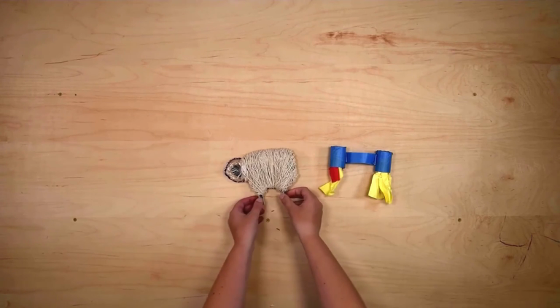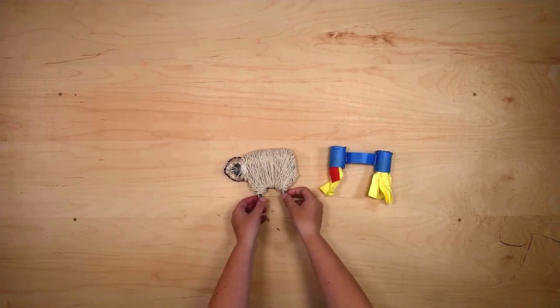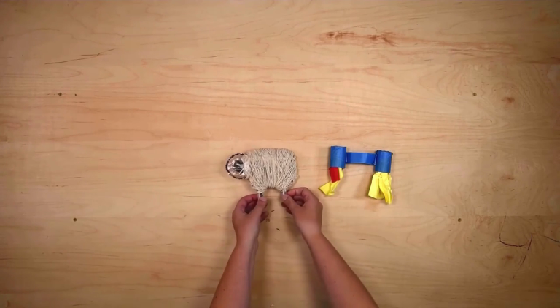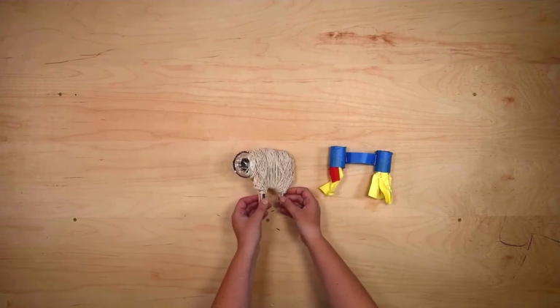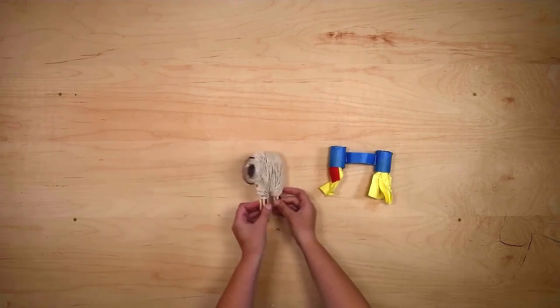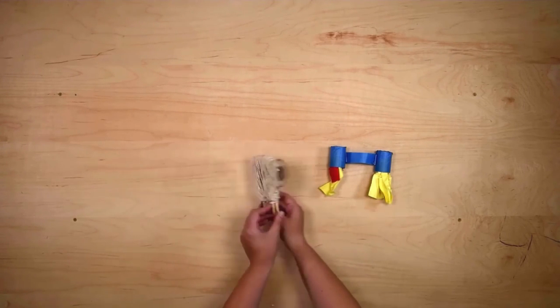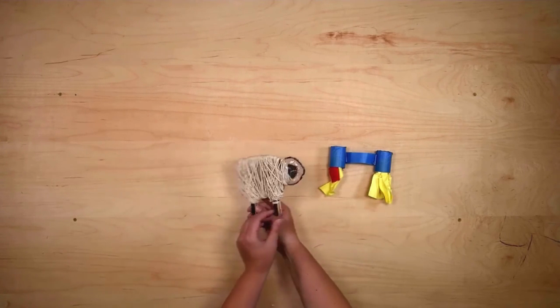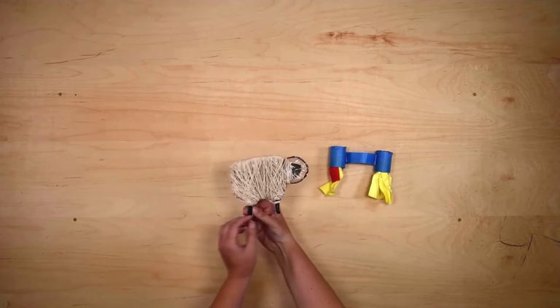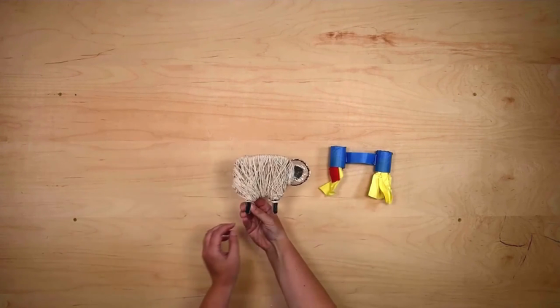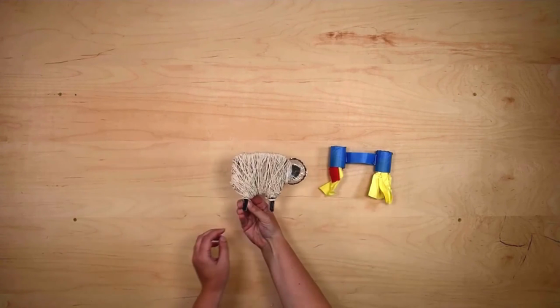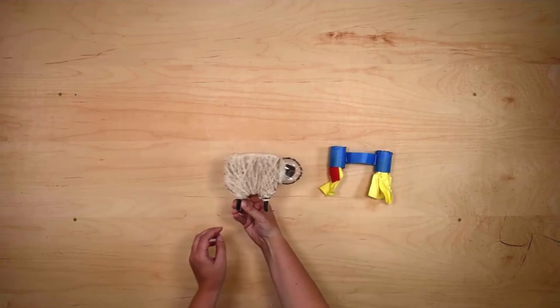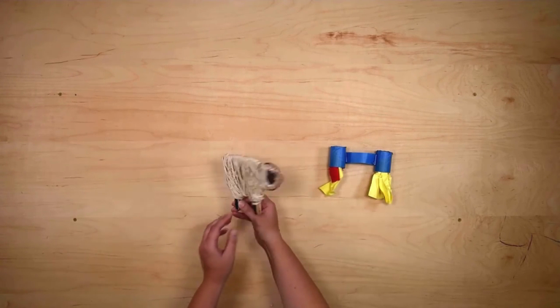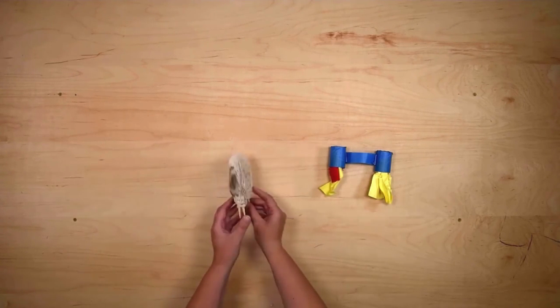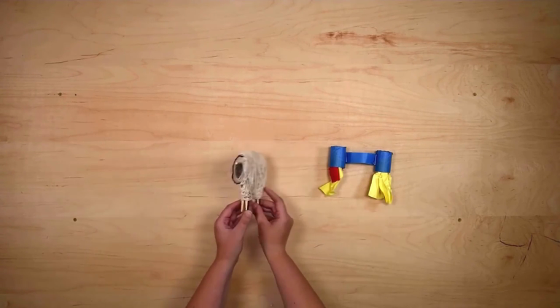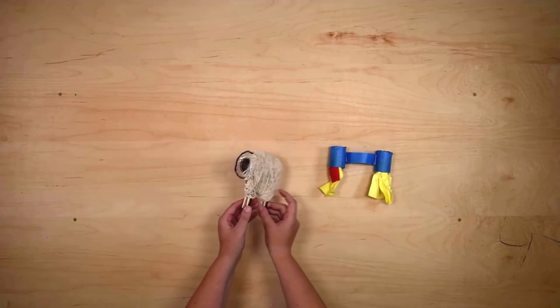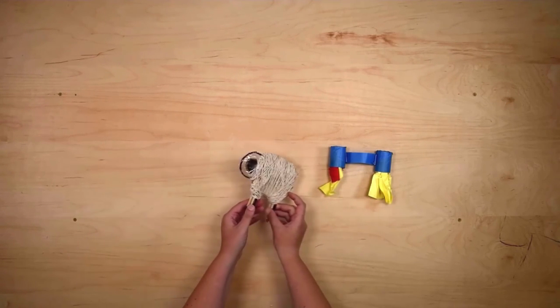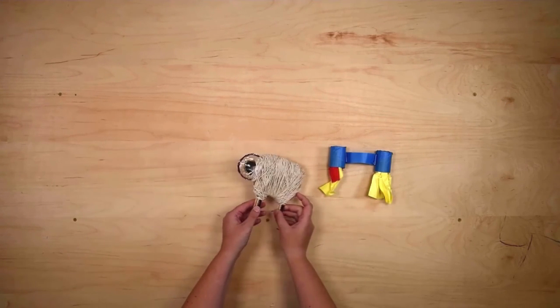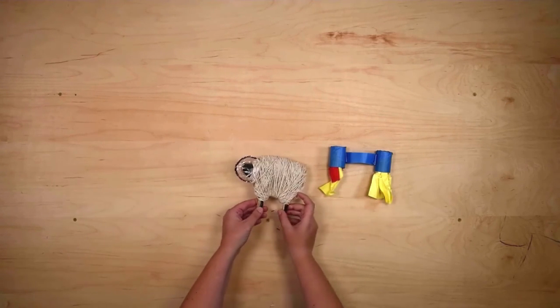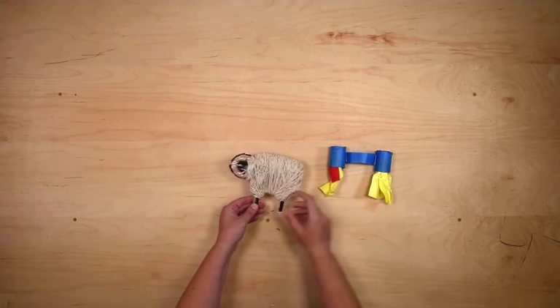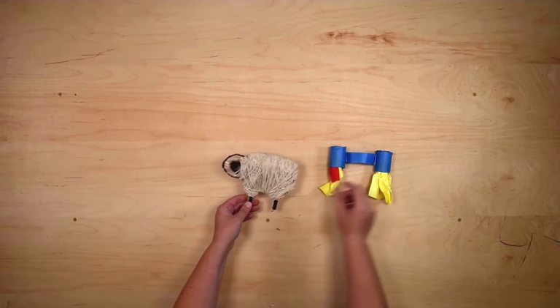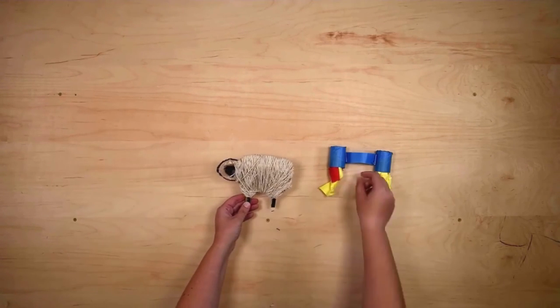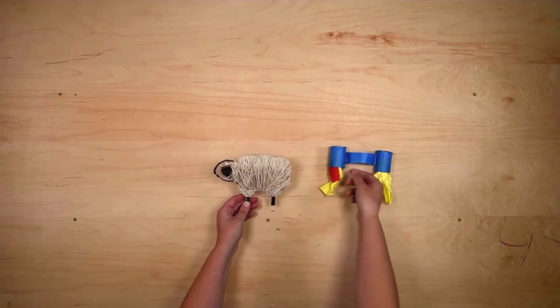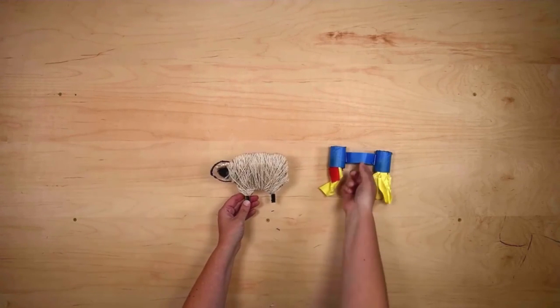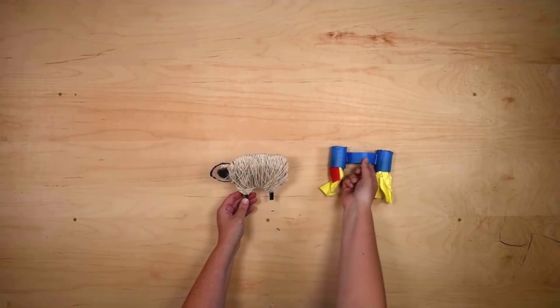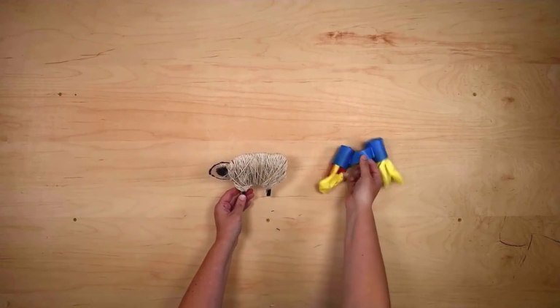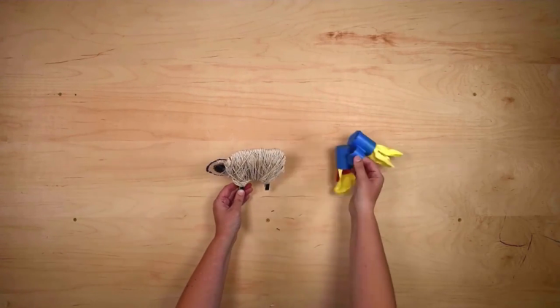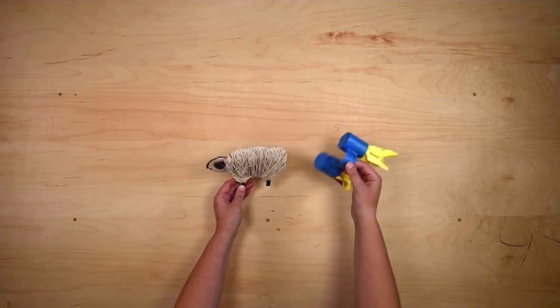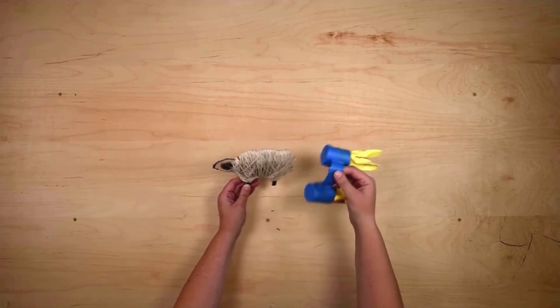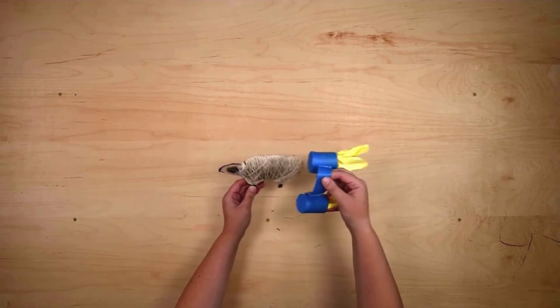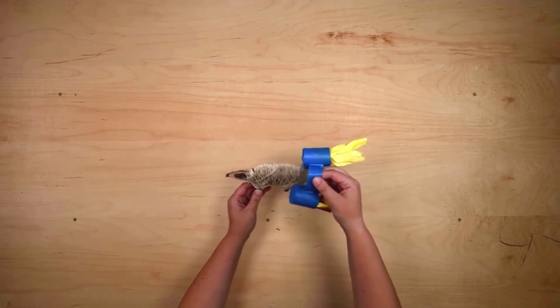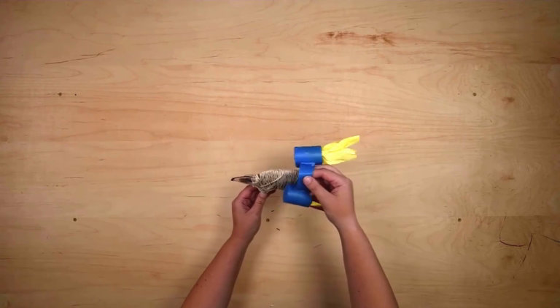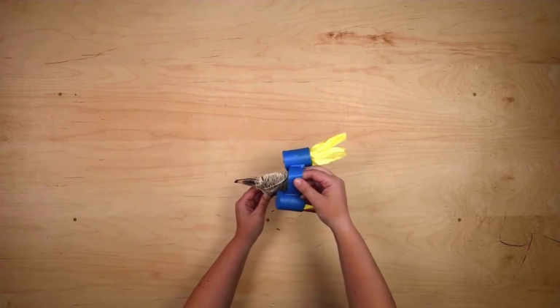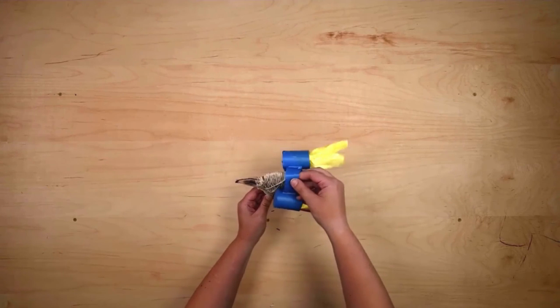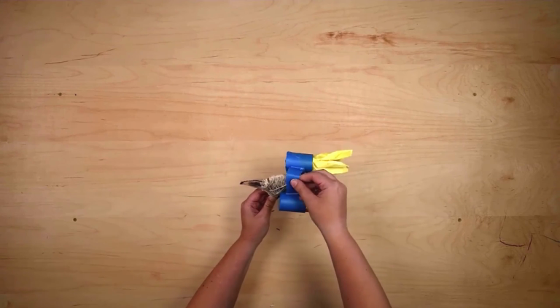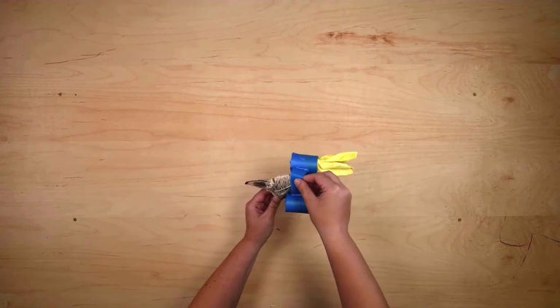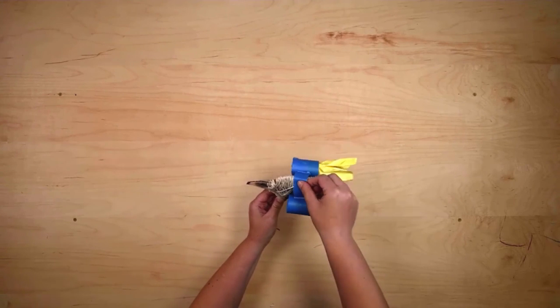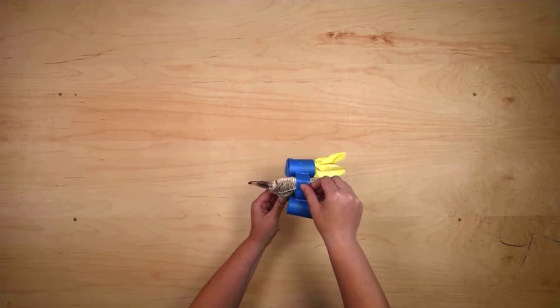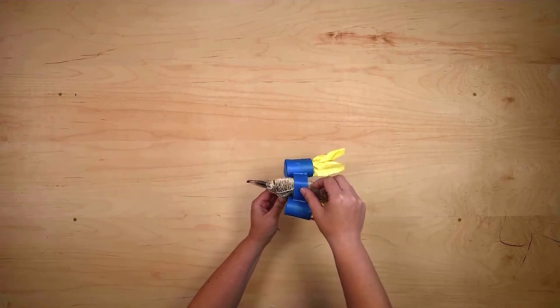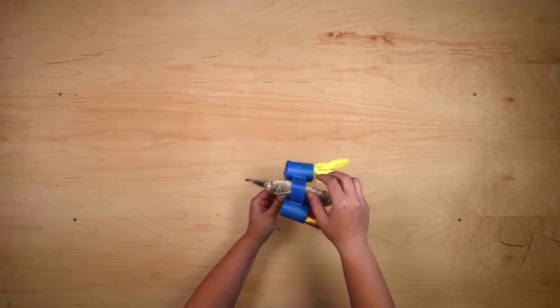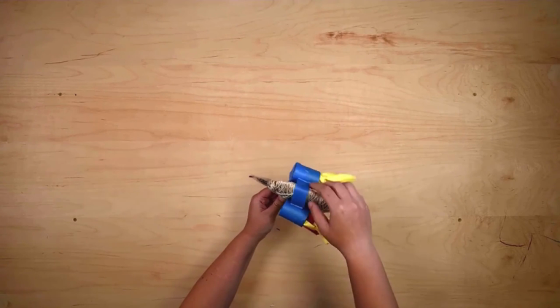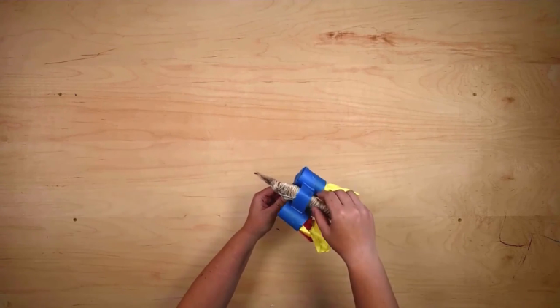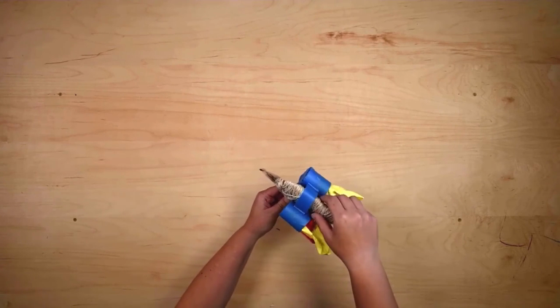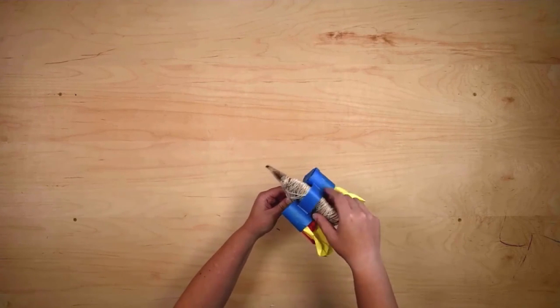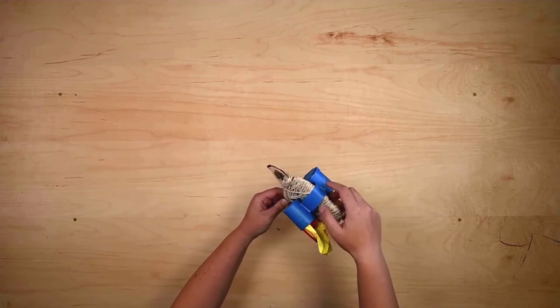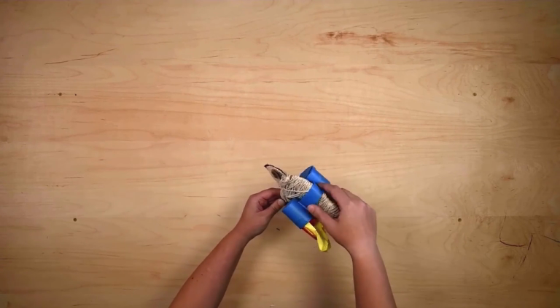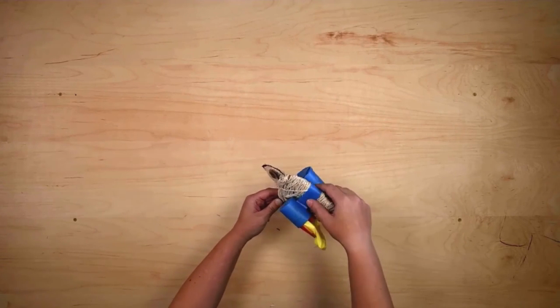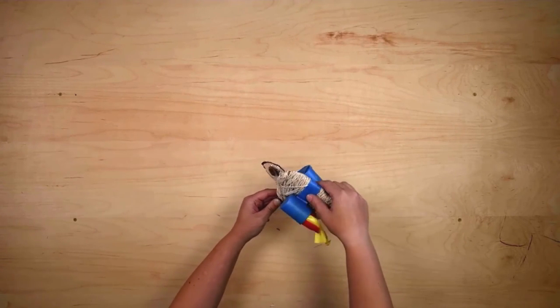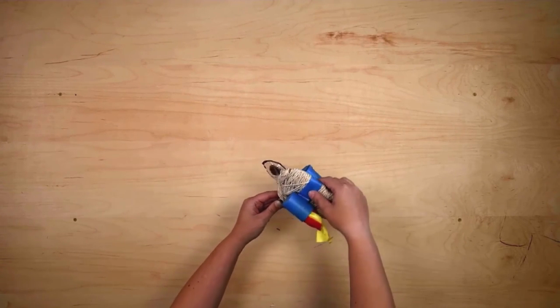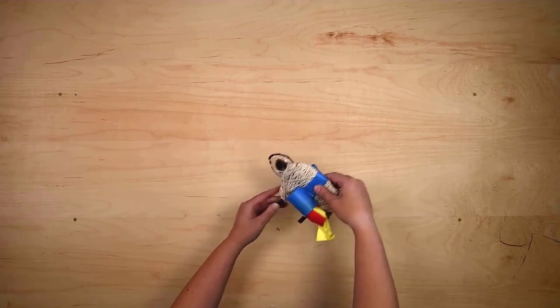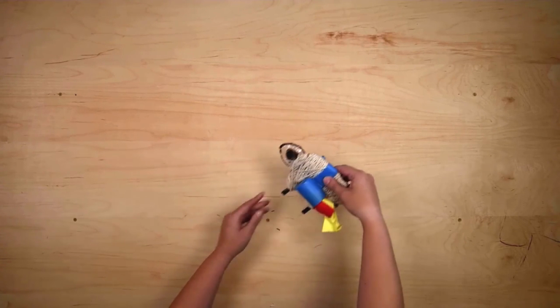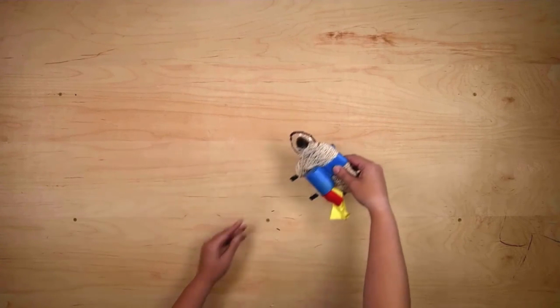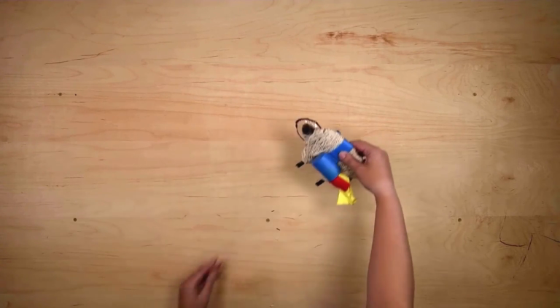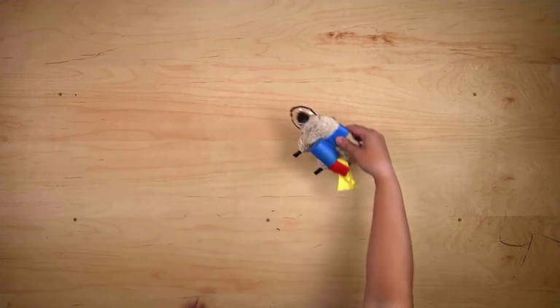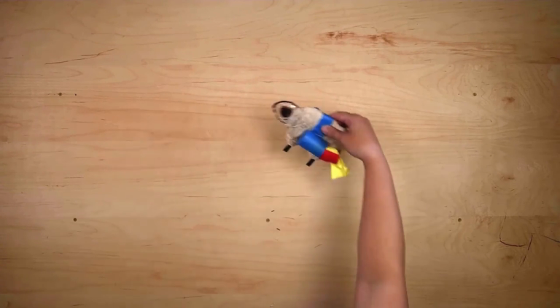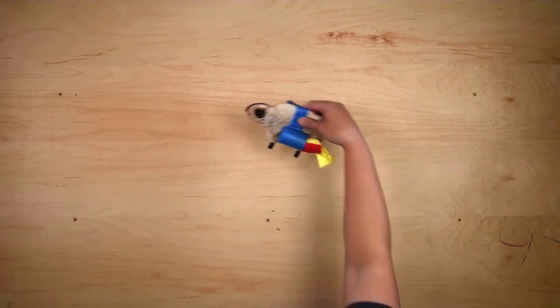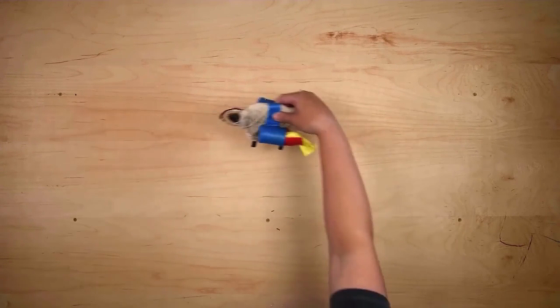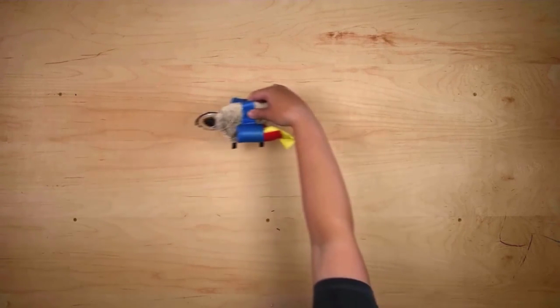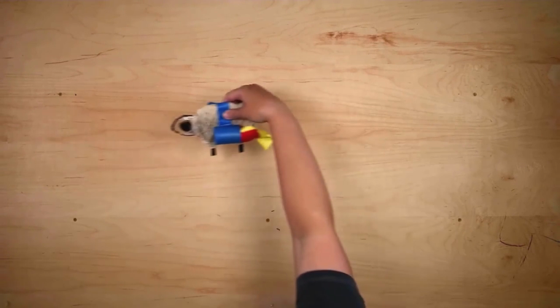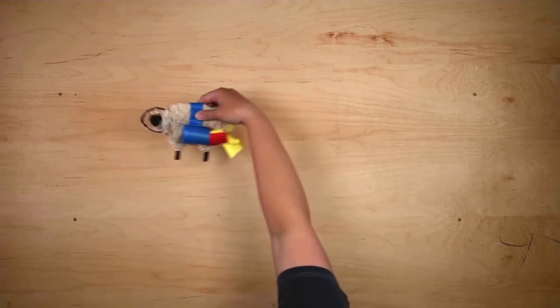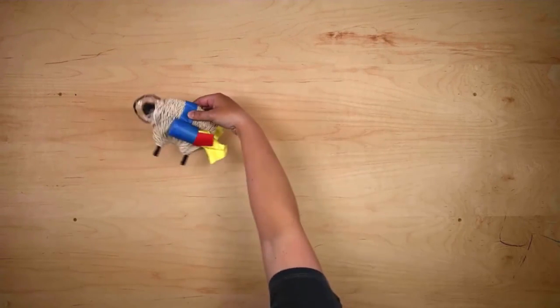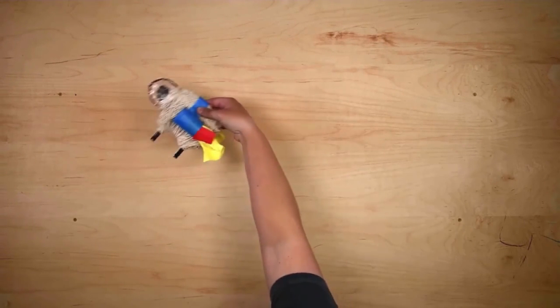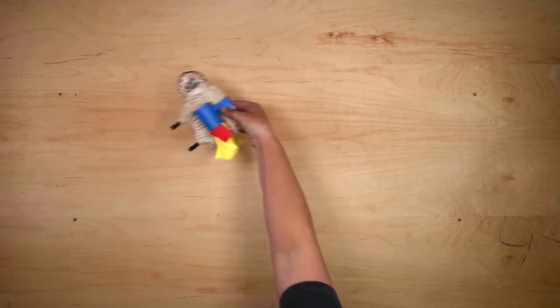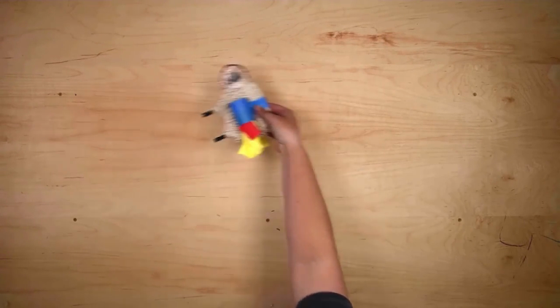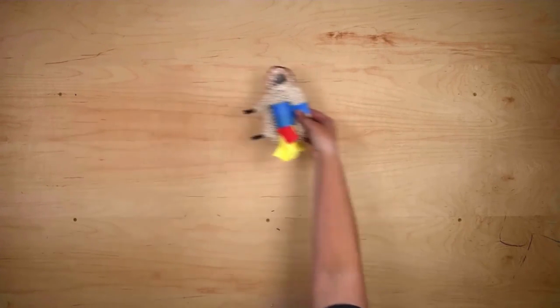Now I can put all the pieces together — and there we have it: a space sheep for my space sheep dog.